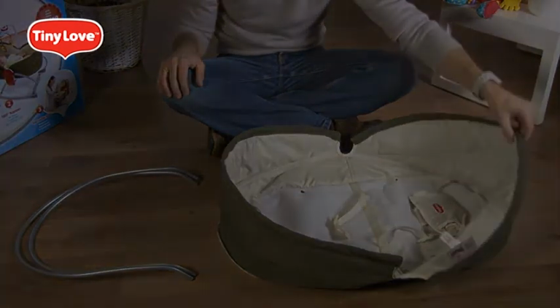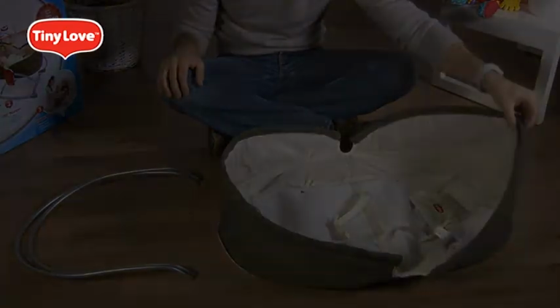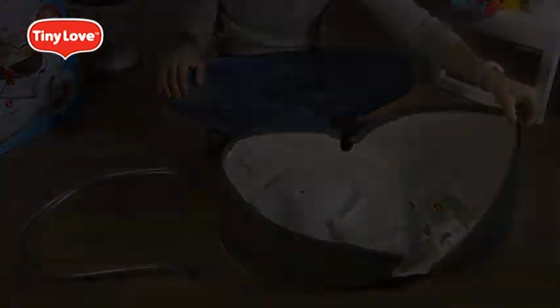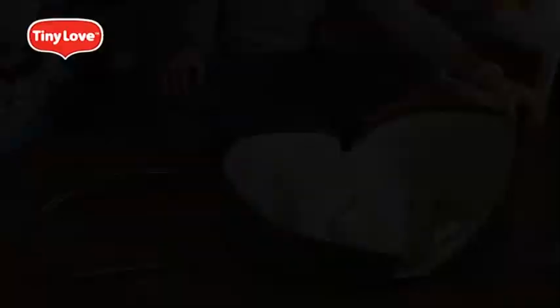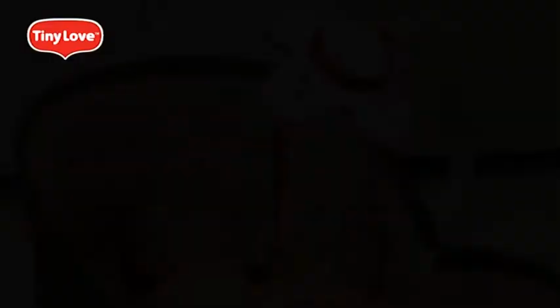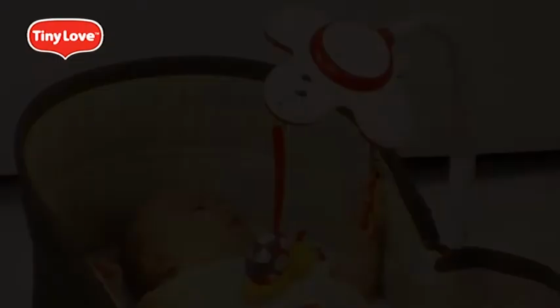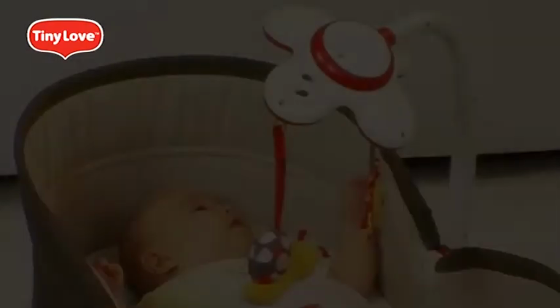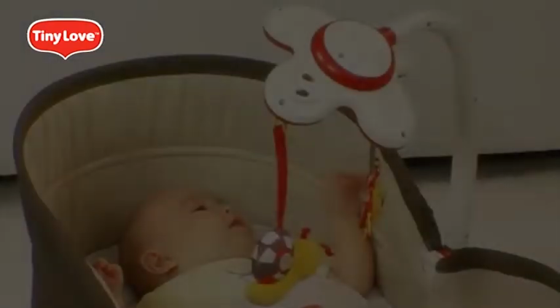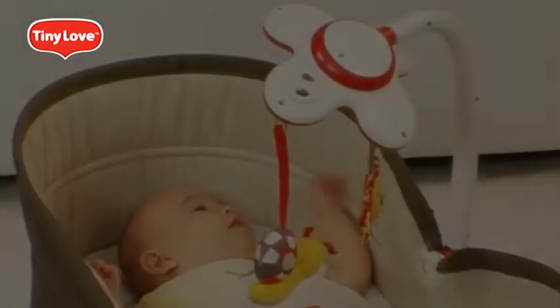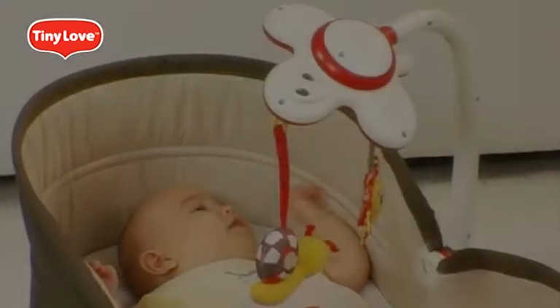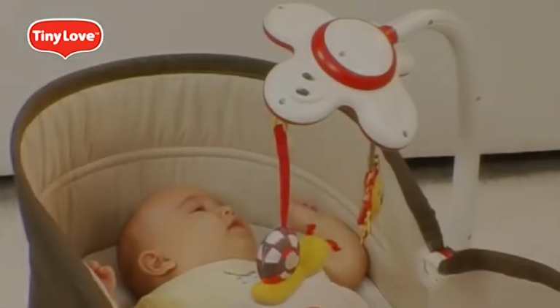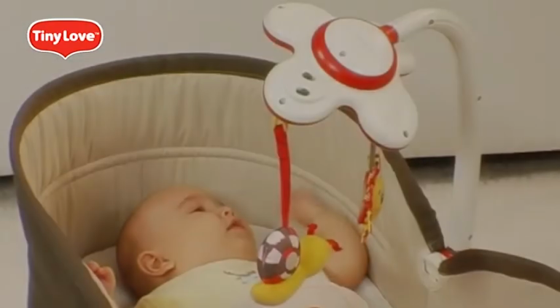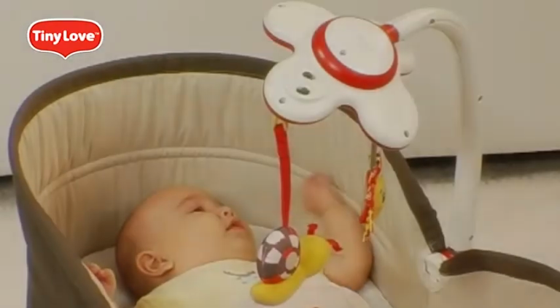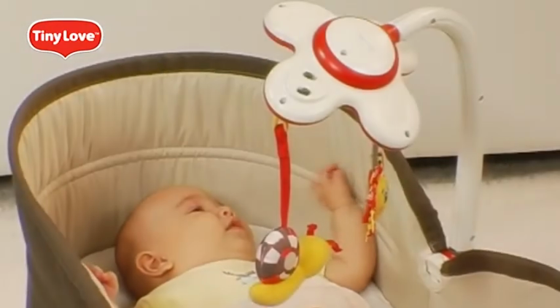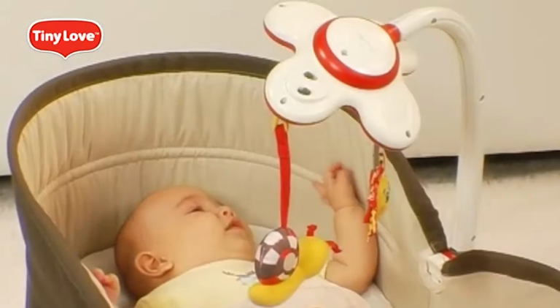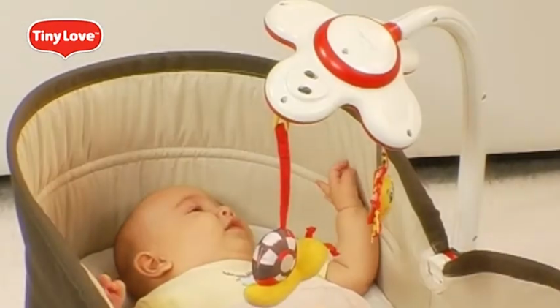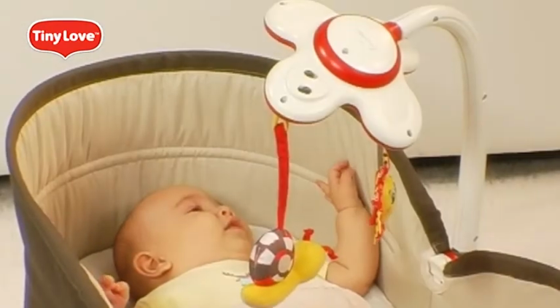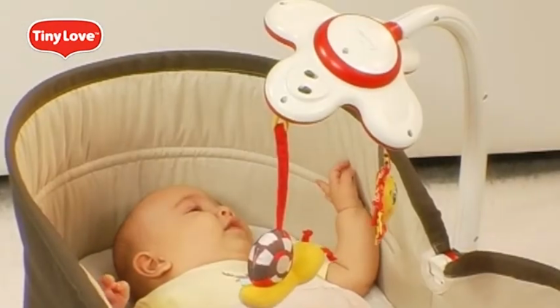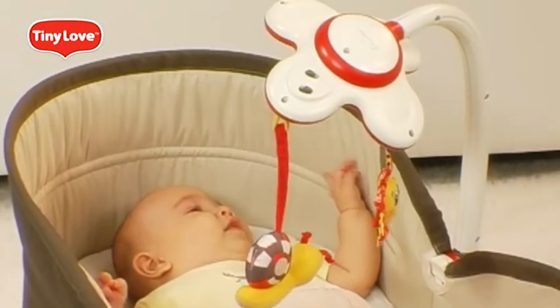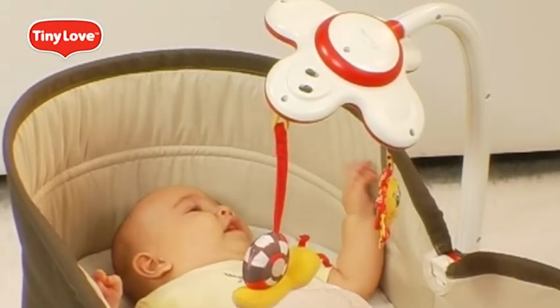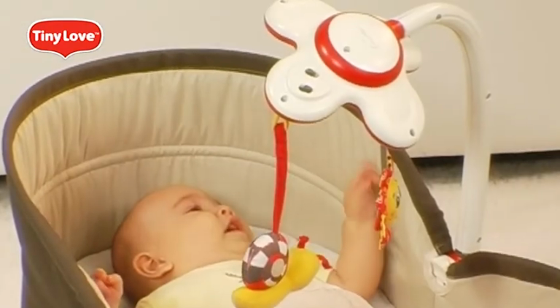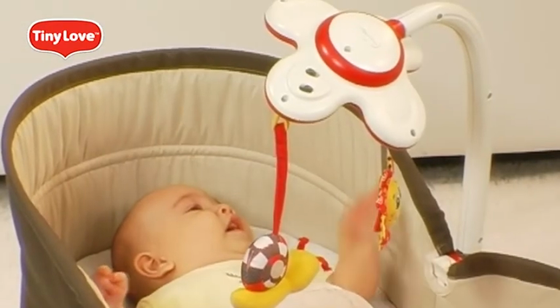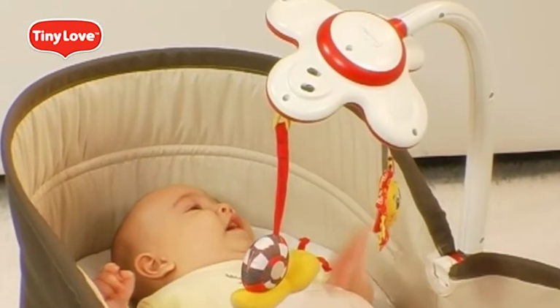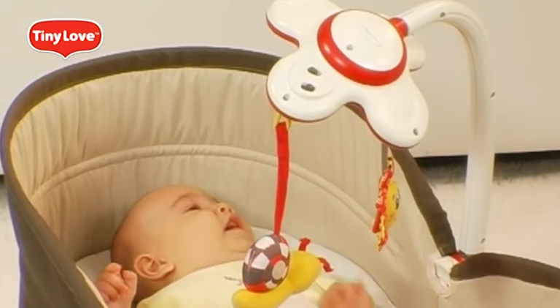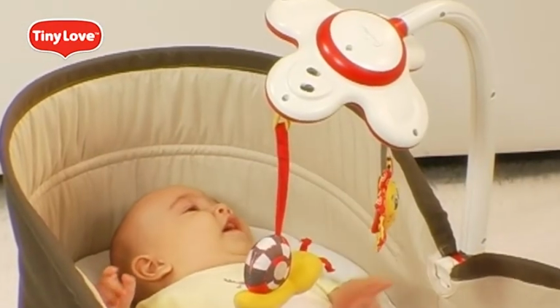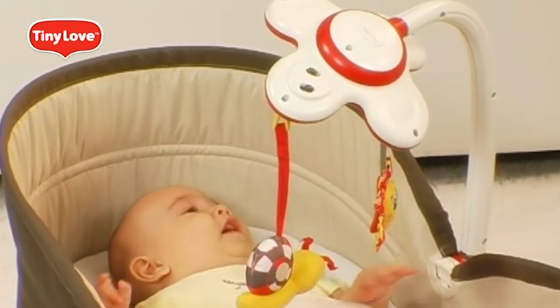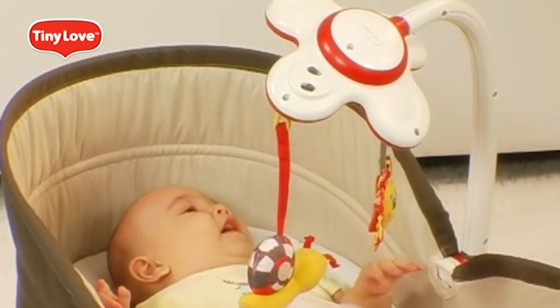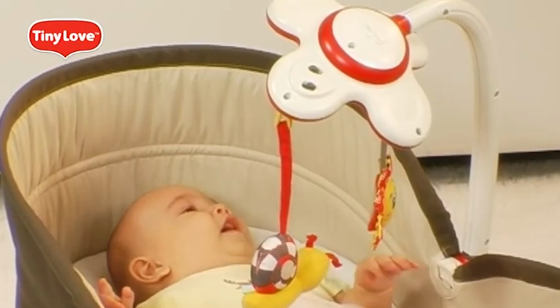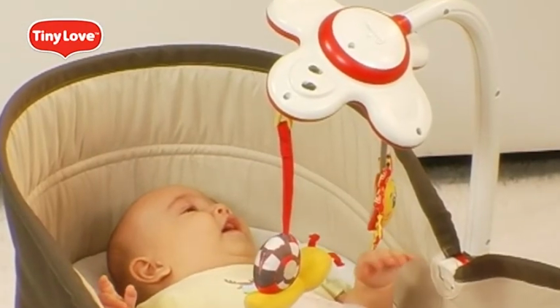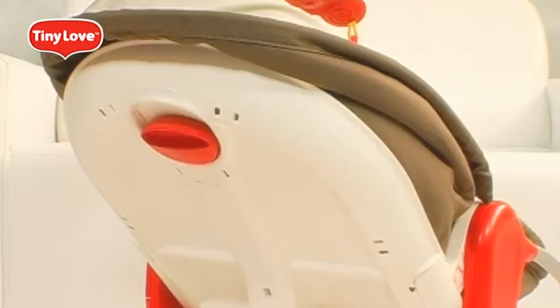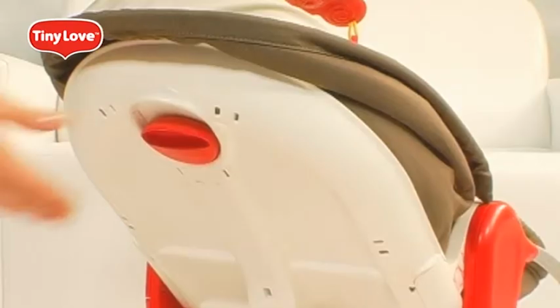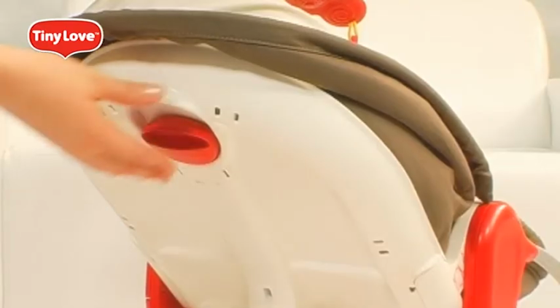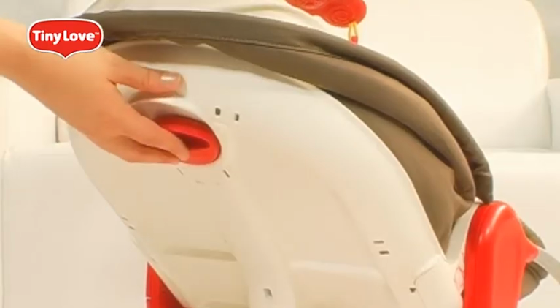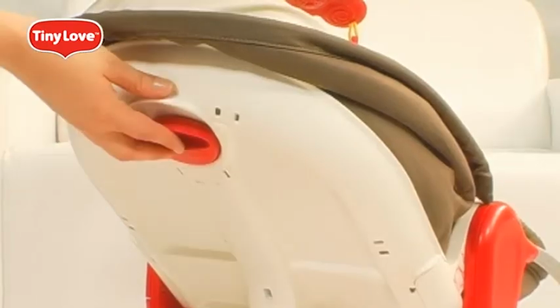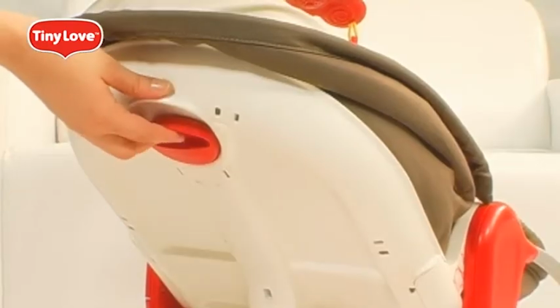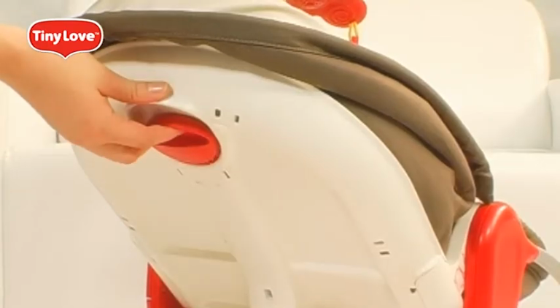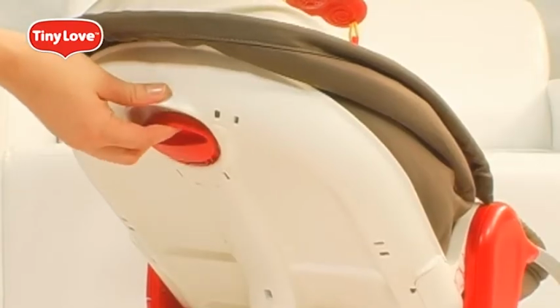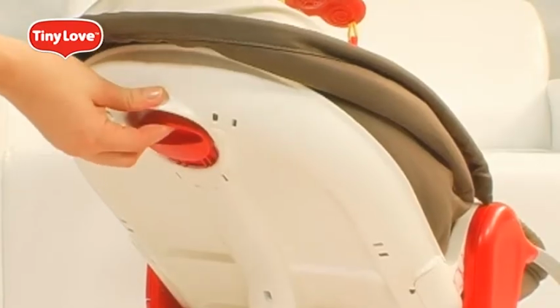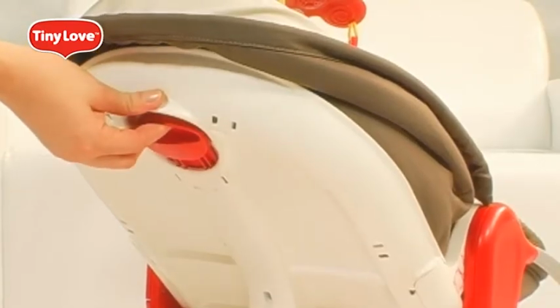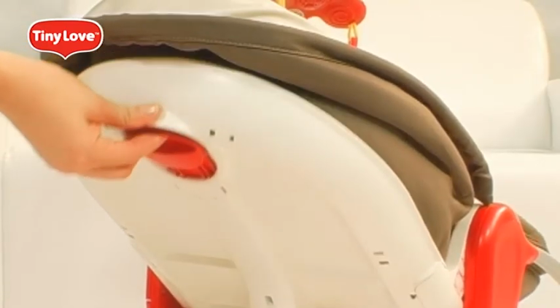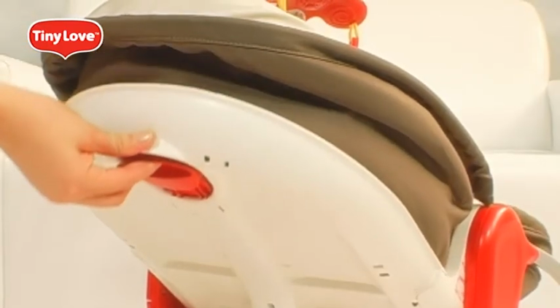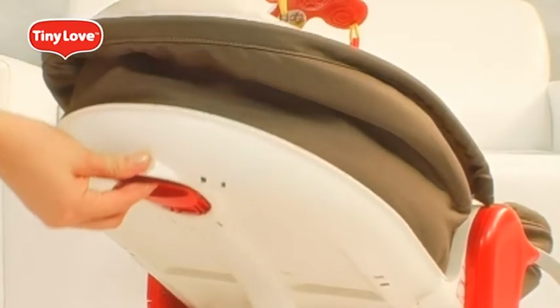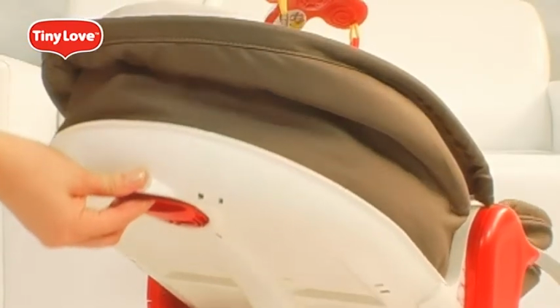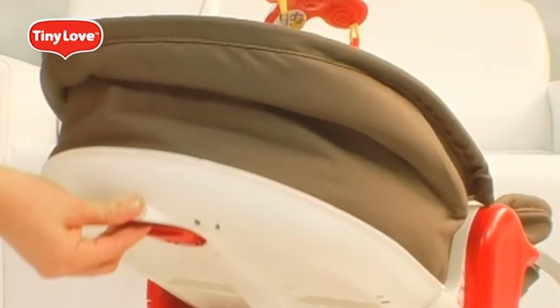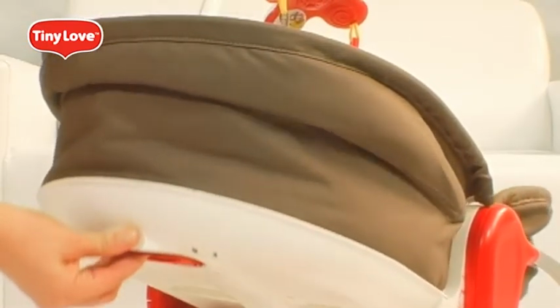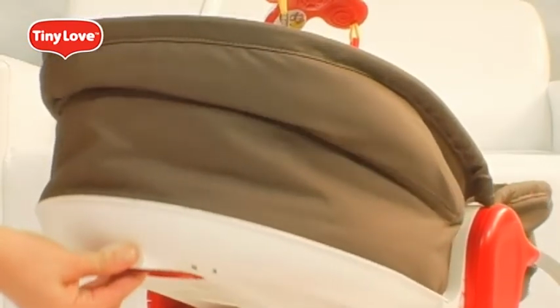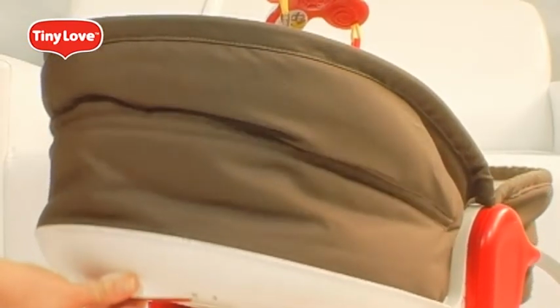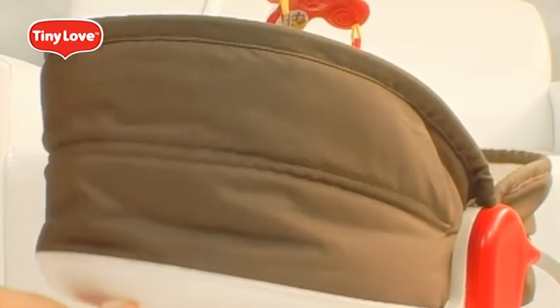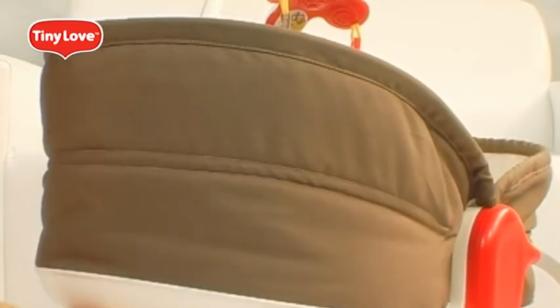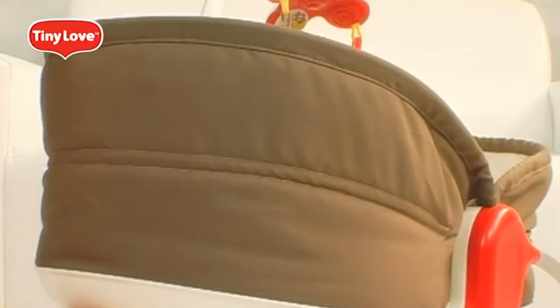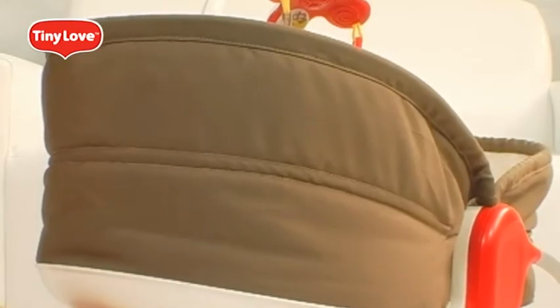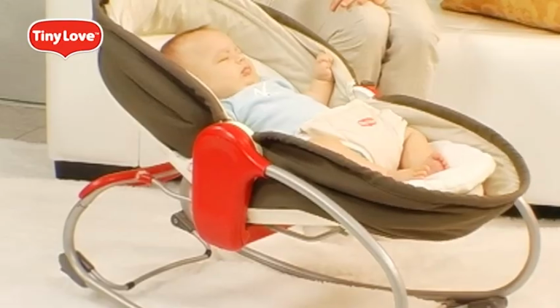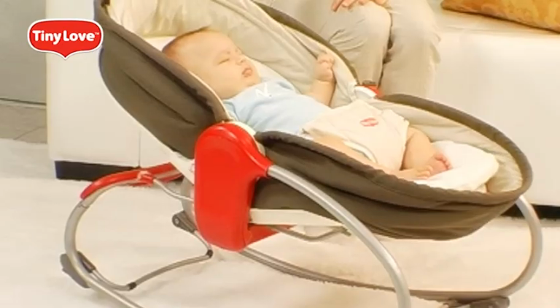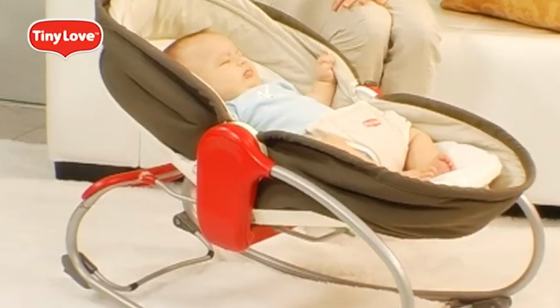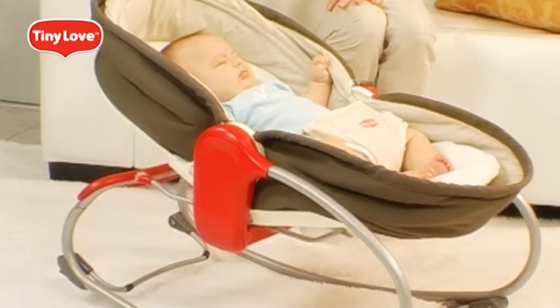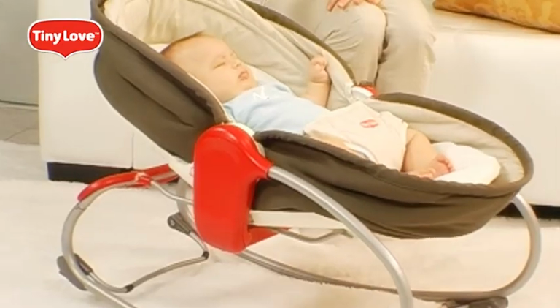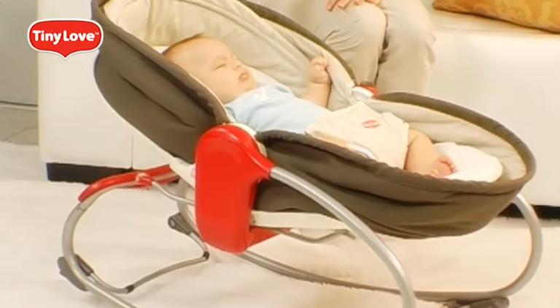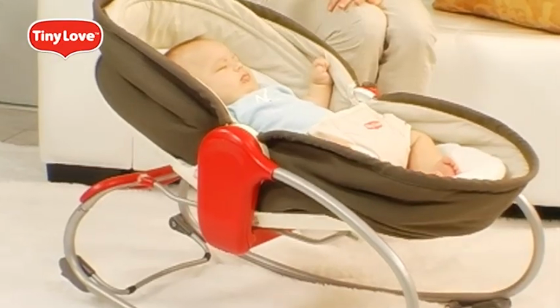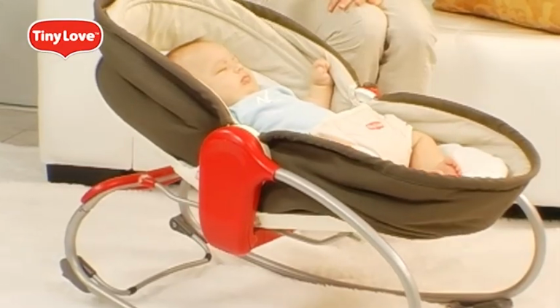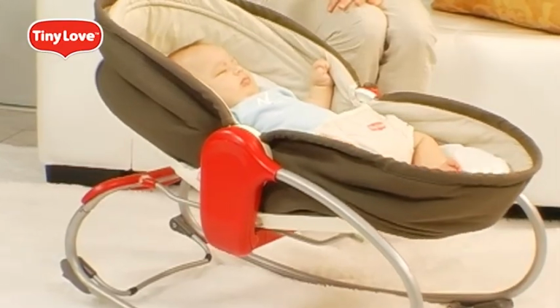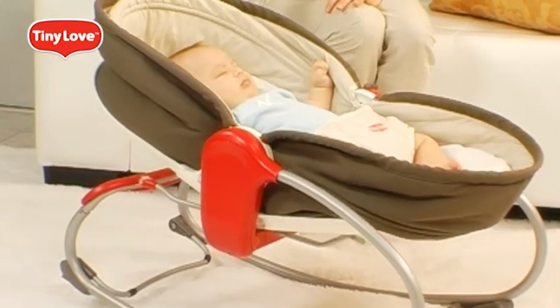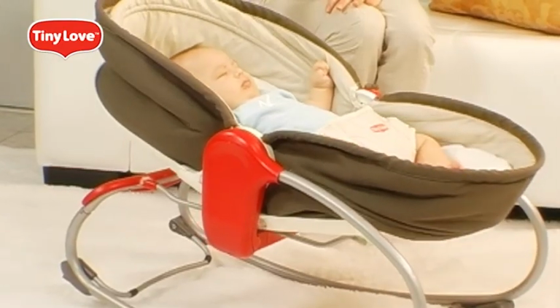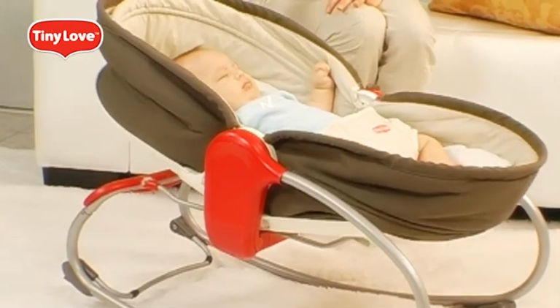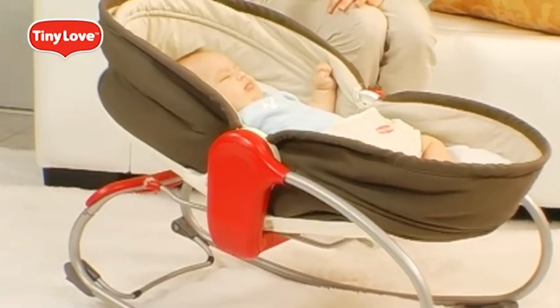3-in-1 Rocker Napper by Tiny Love. Easy switch from sit to sleep. Enjoy!